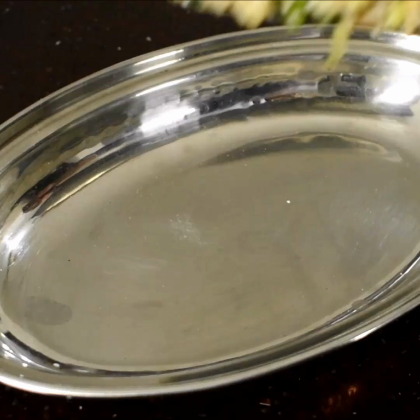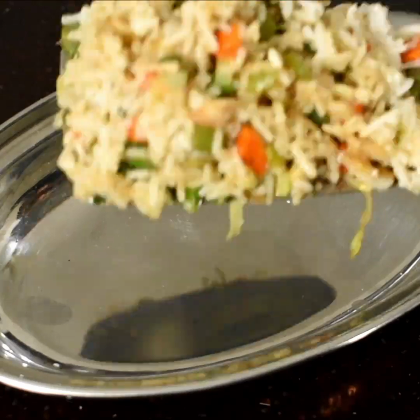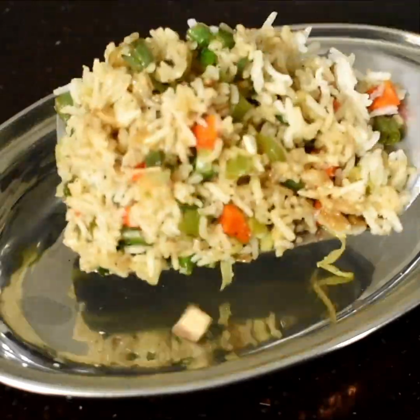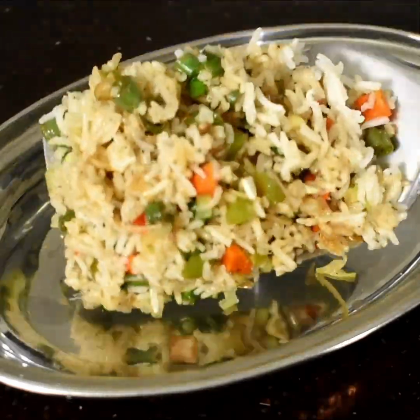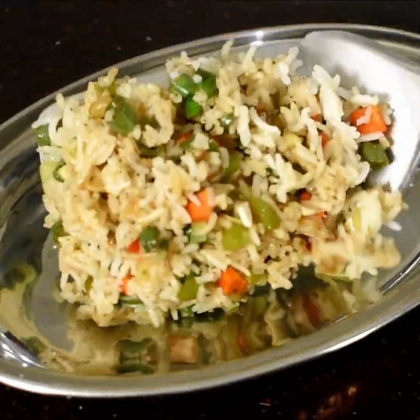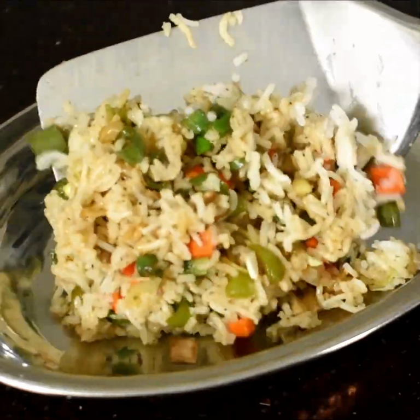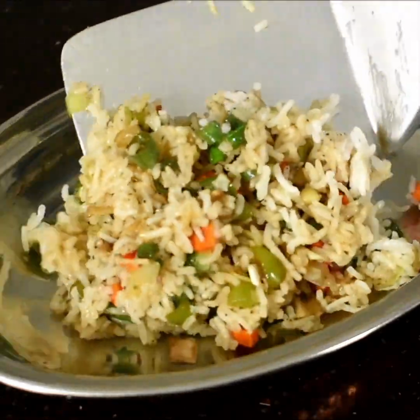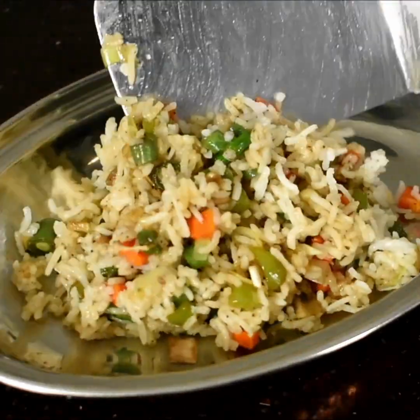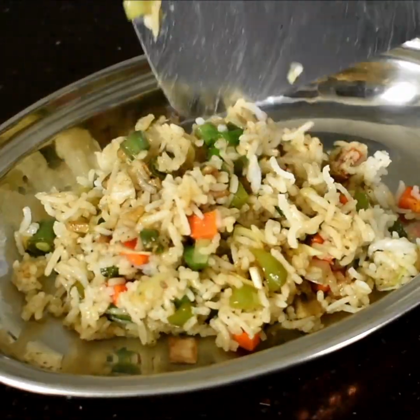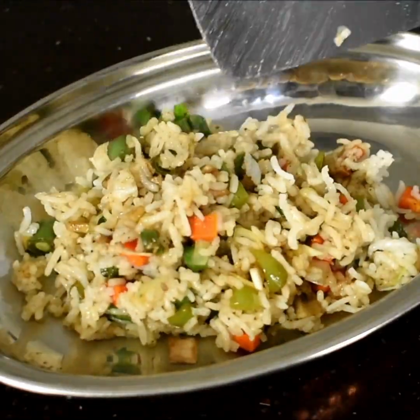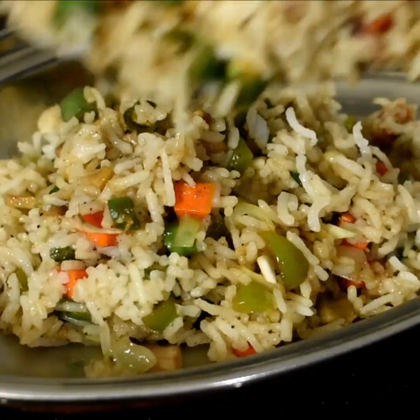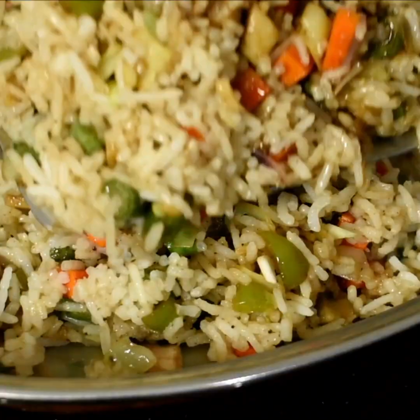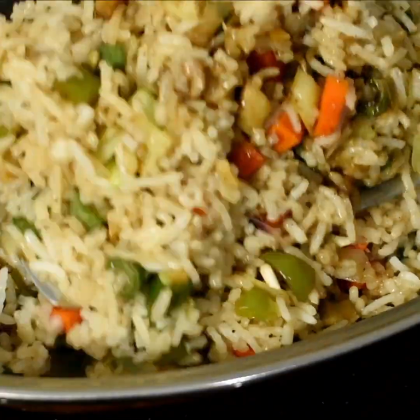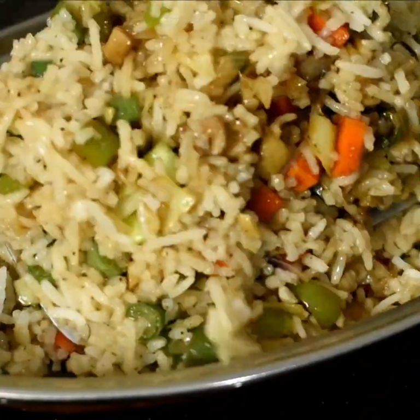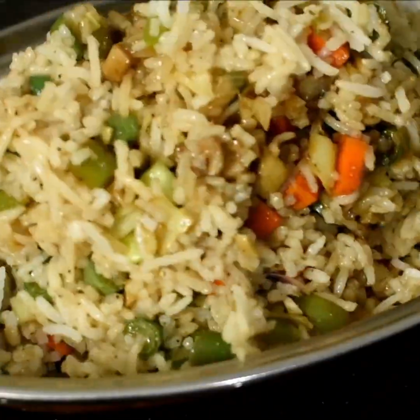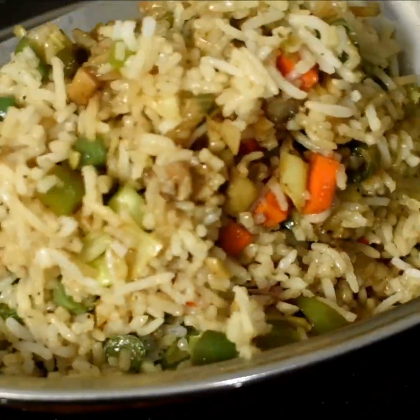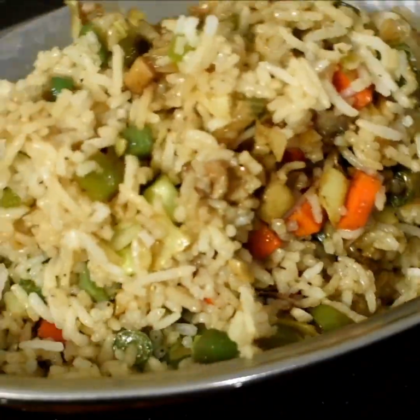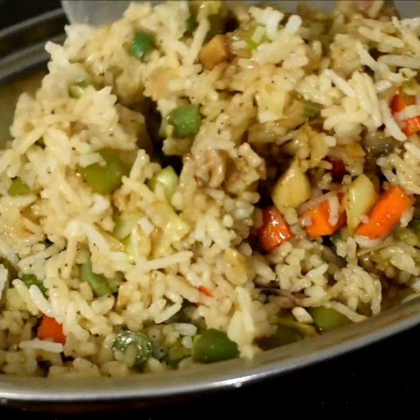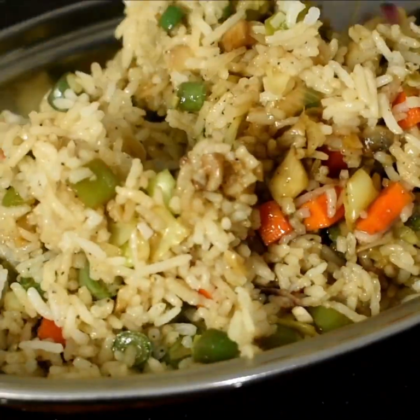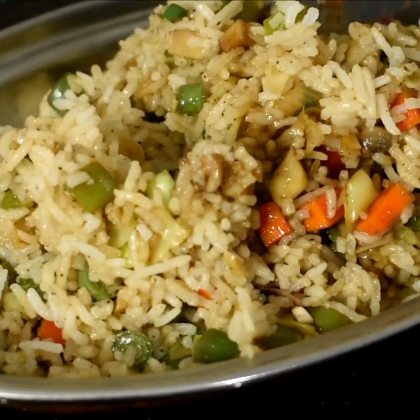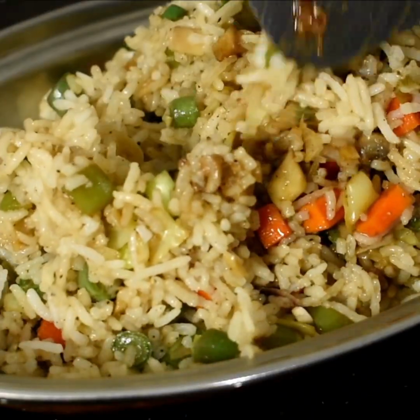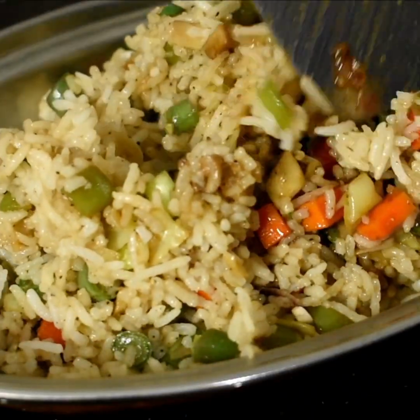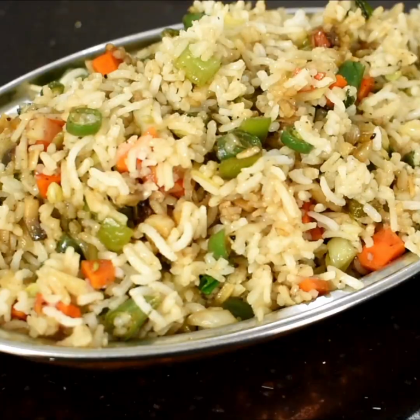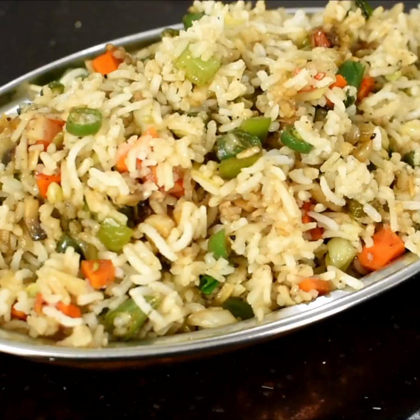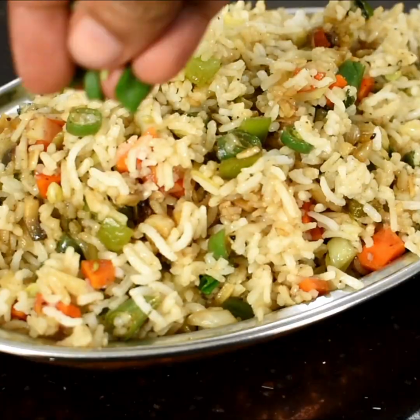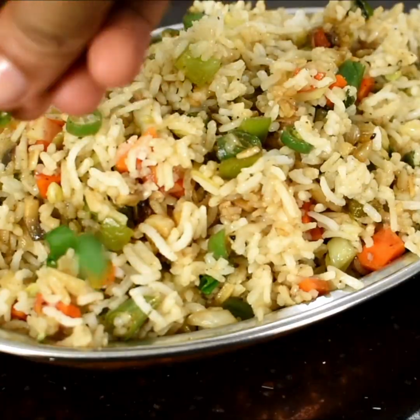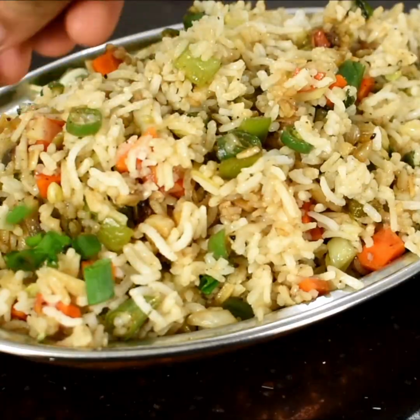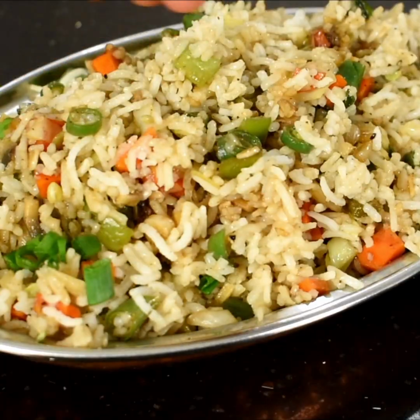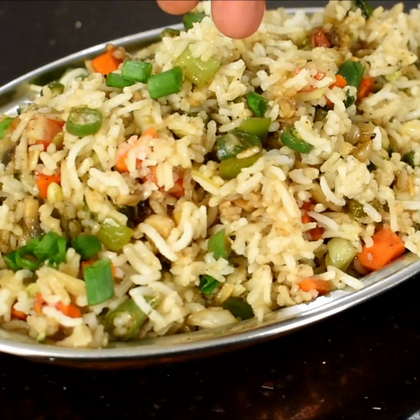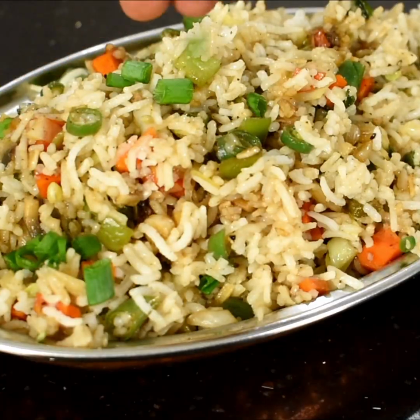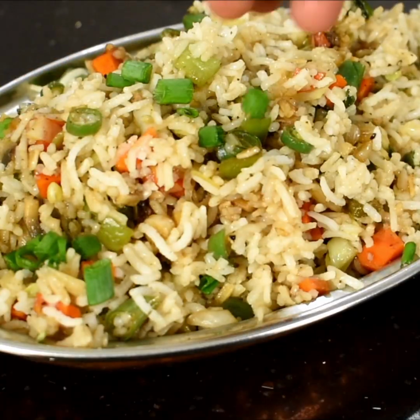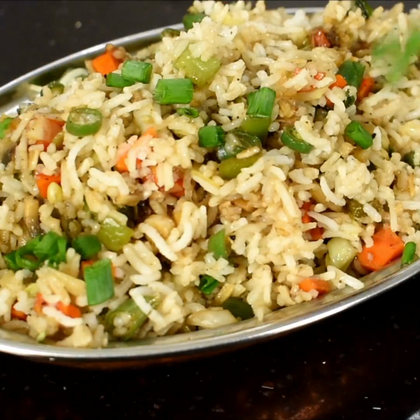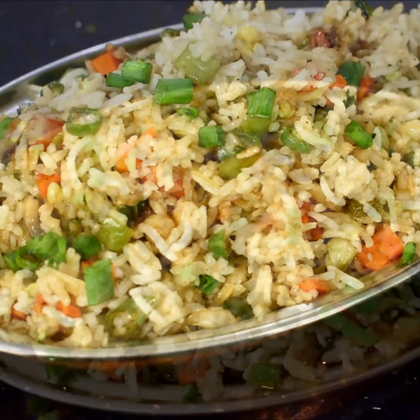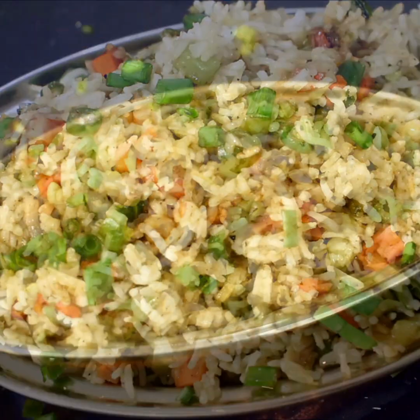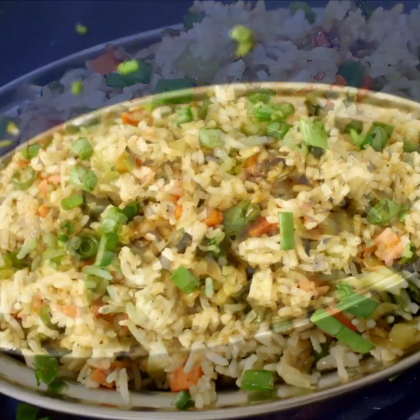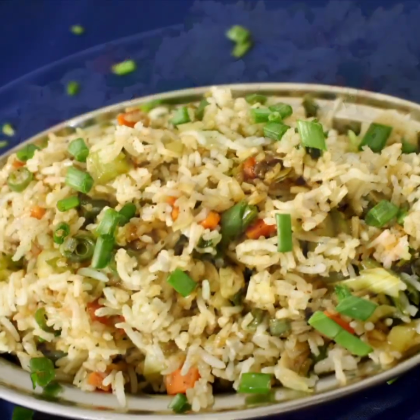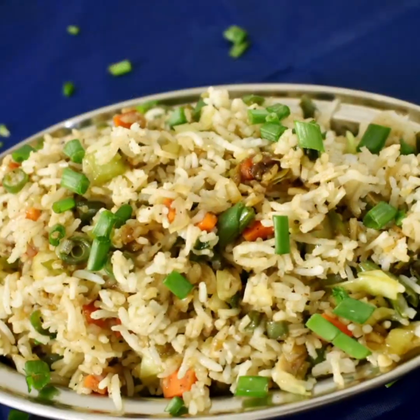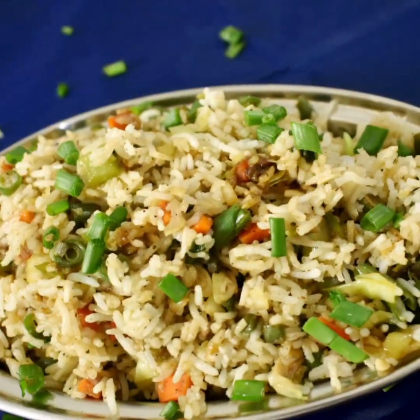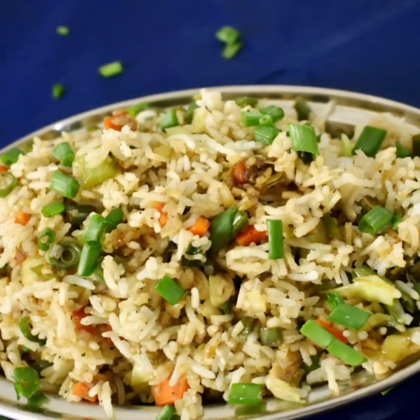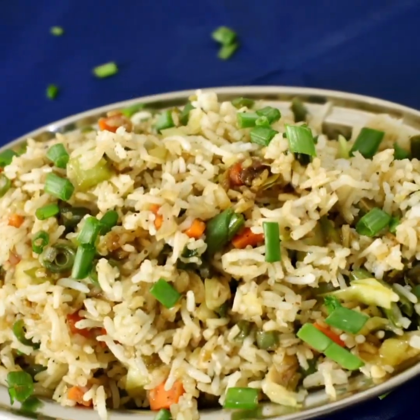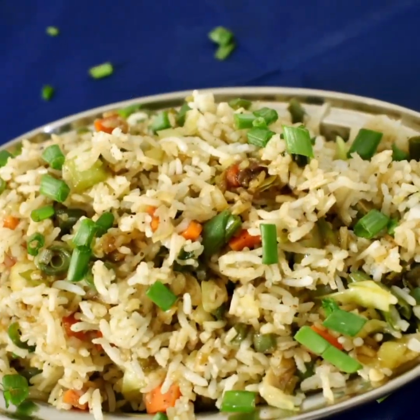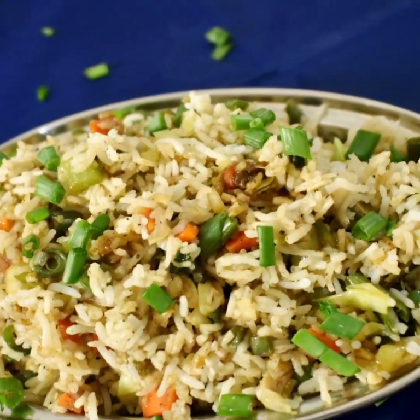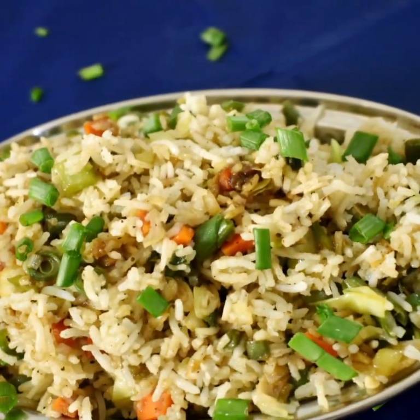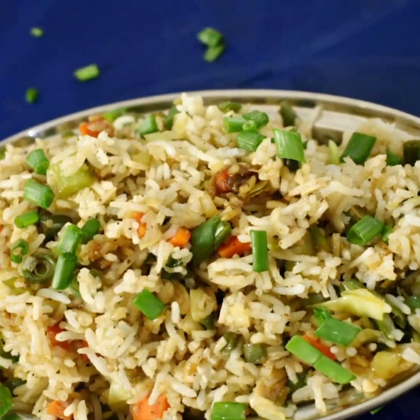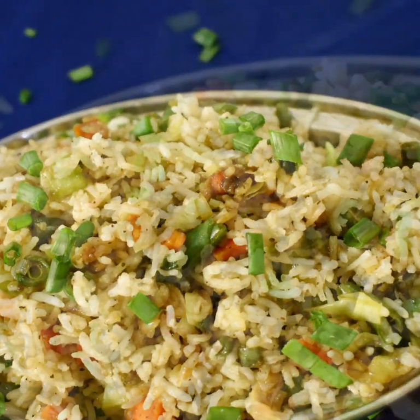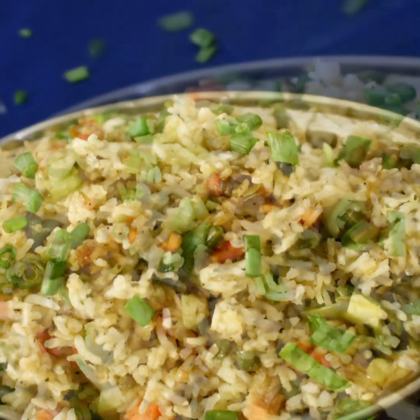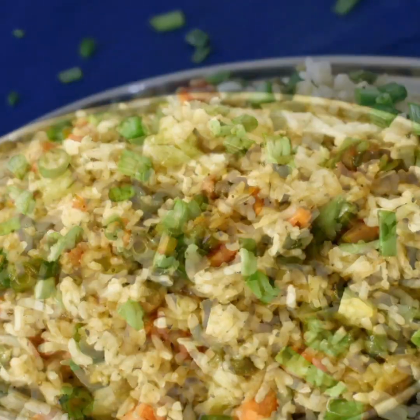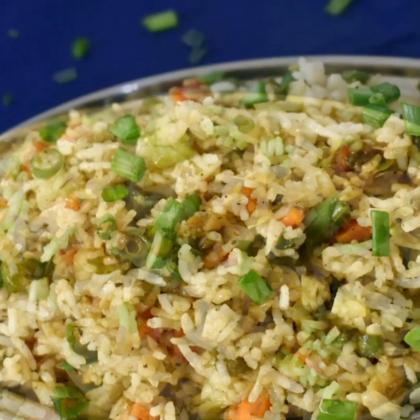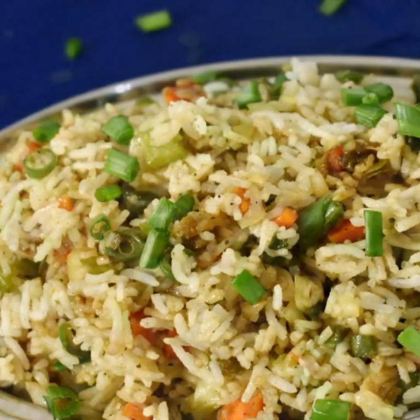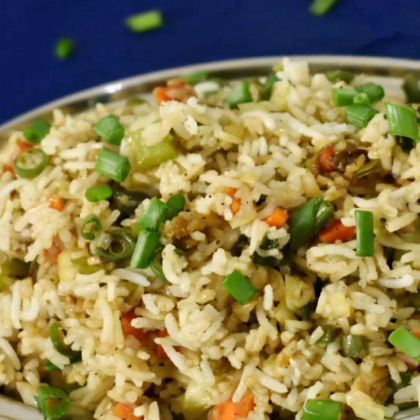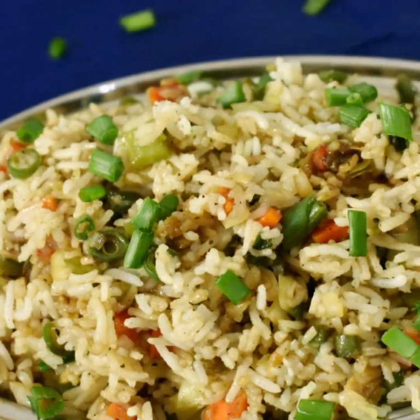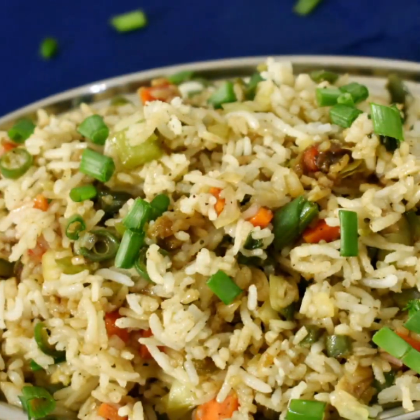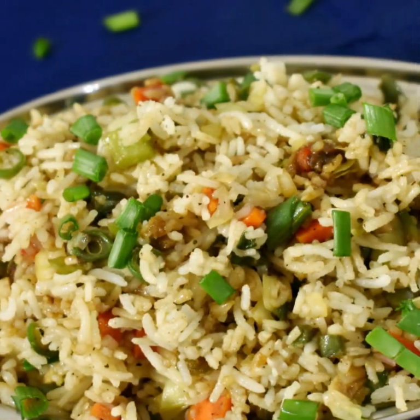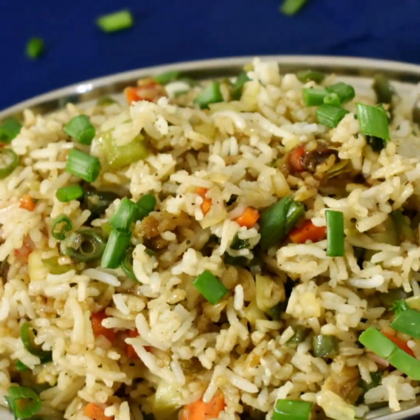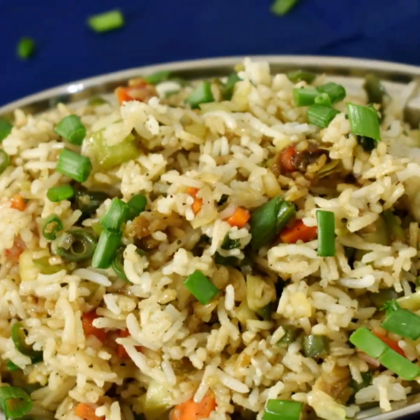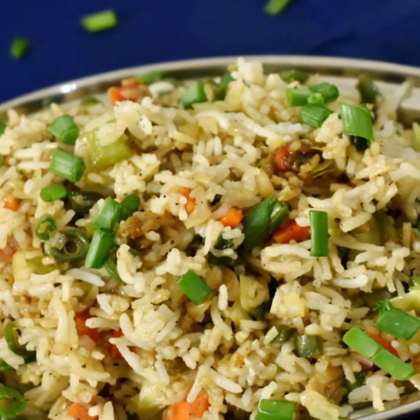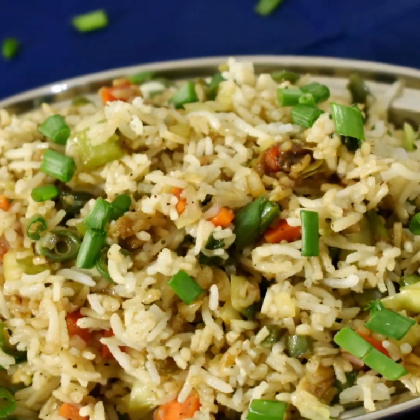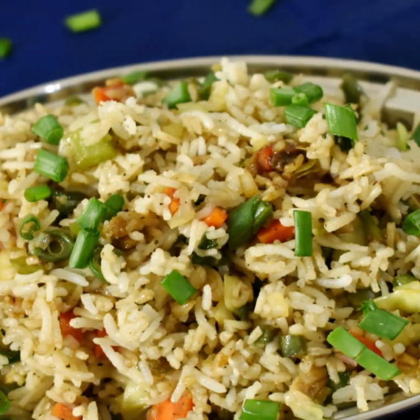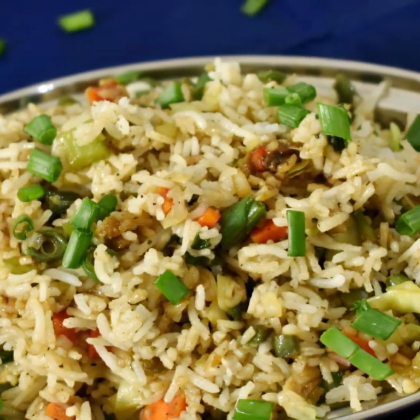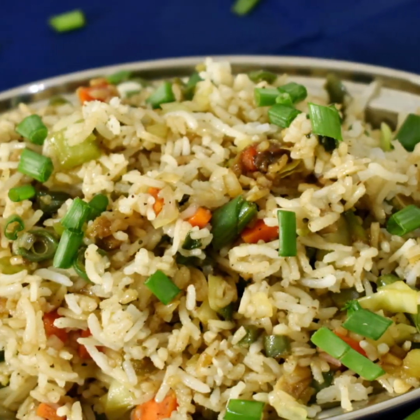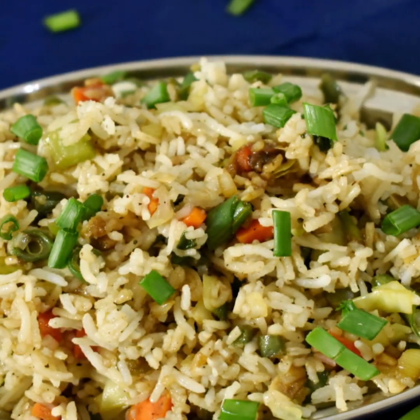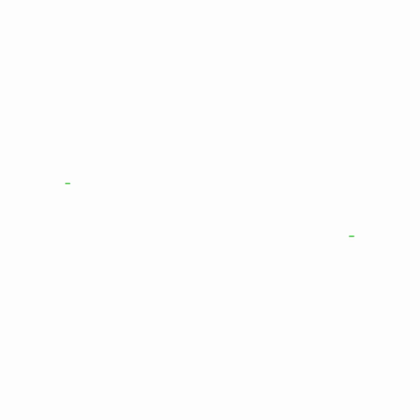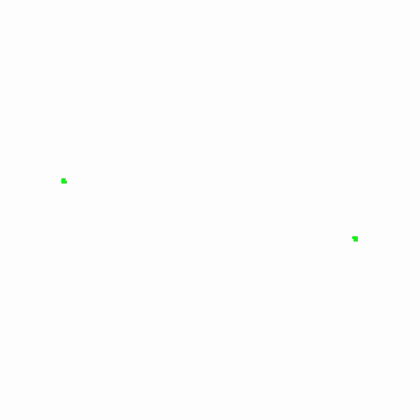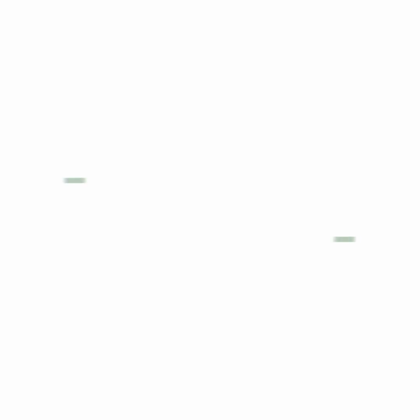Hi! Hello! Welcome to Samastha Kanadi Garigo. Welcome to the restaurant style veg fried rice.